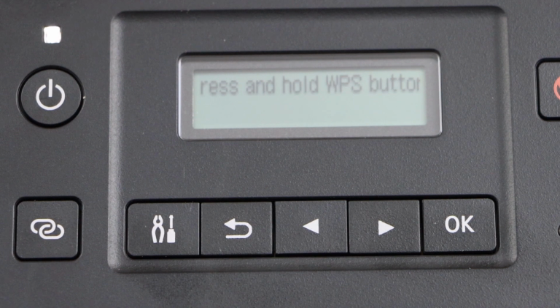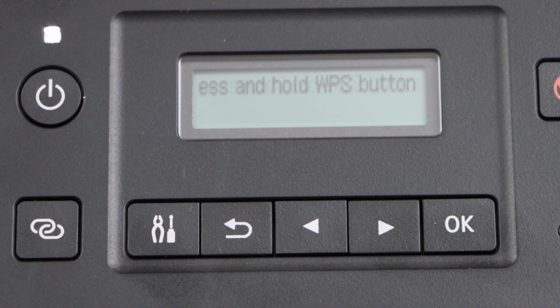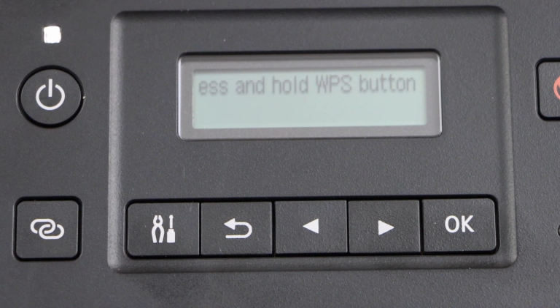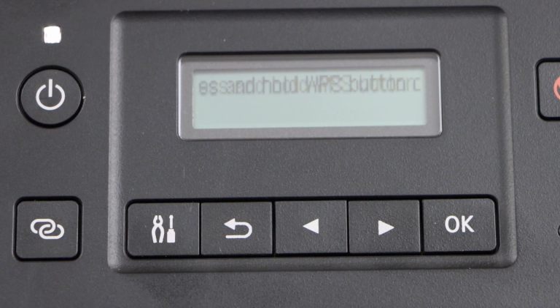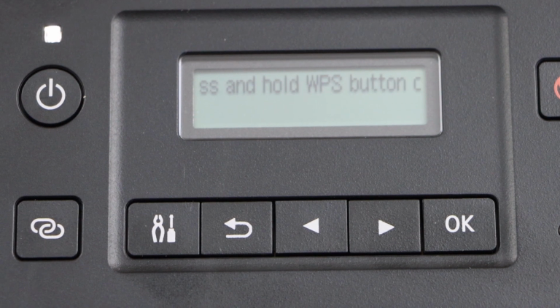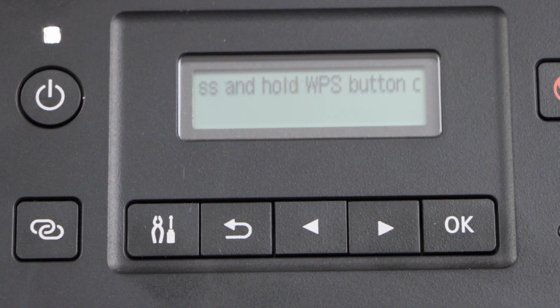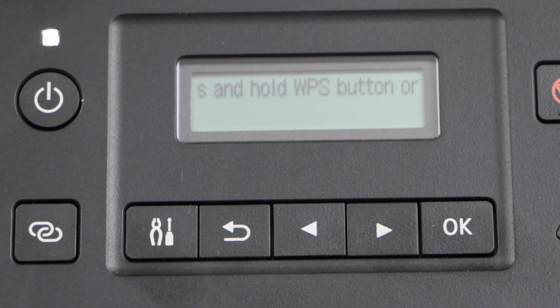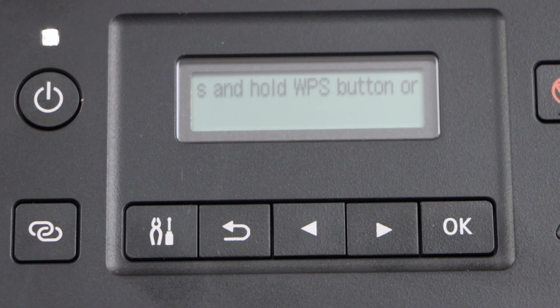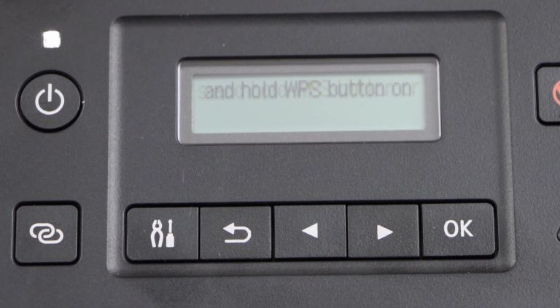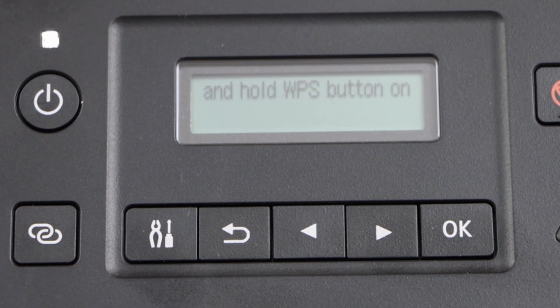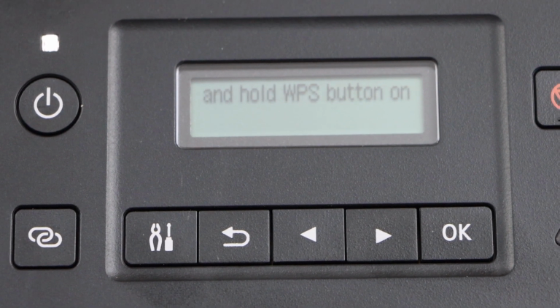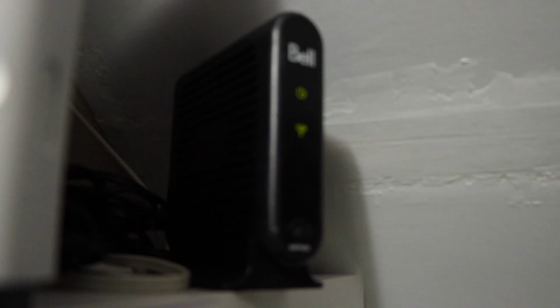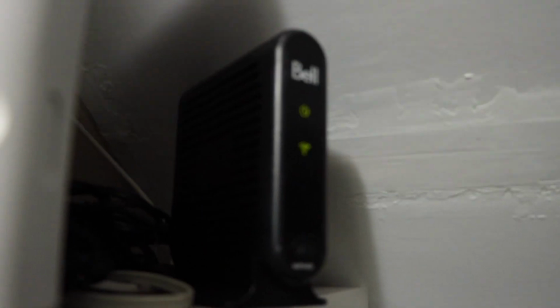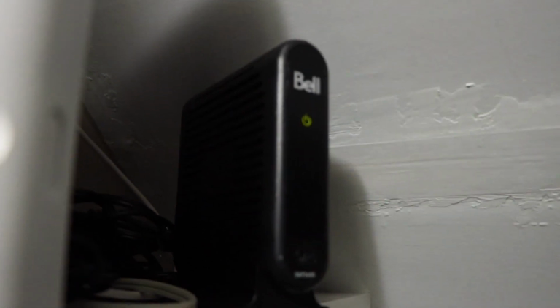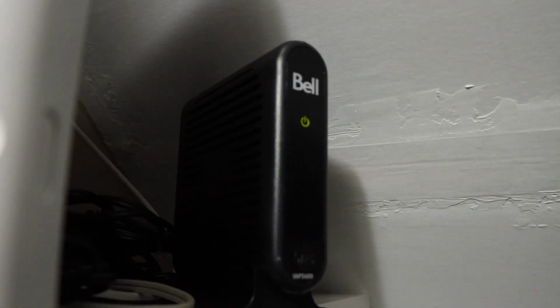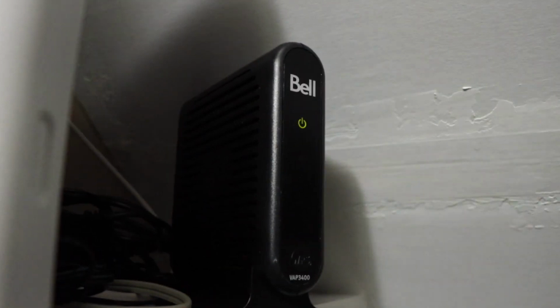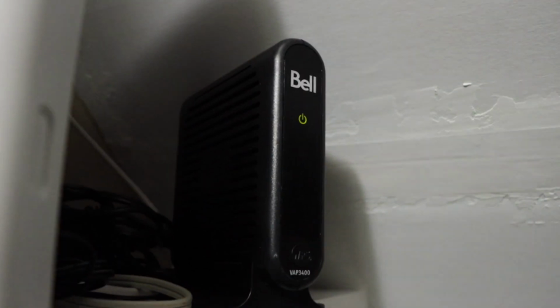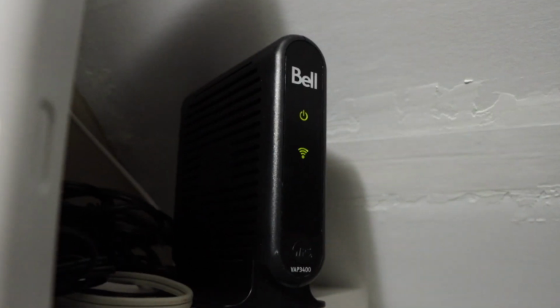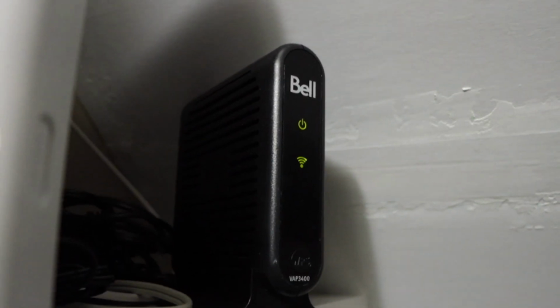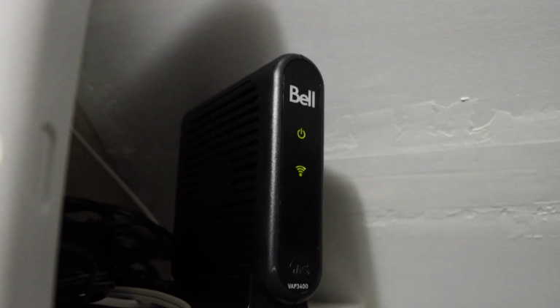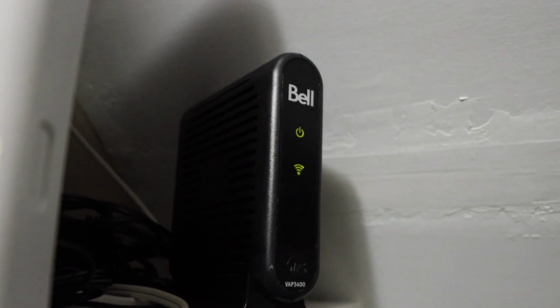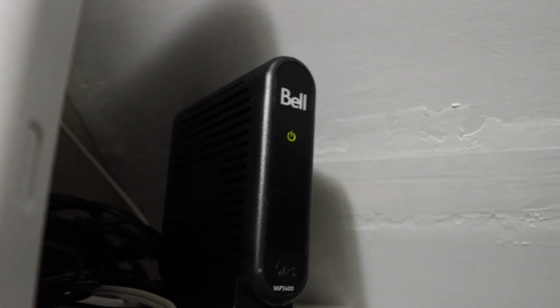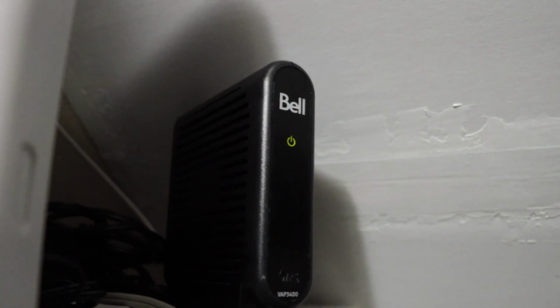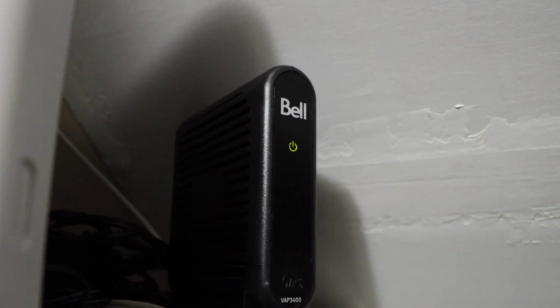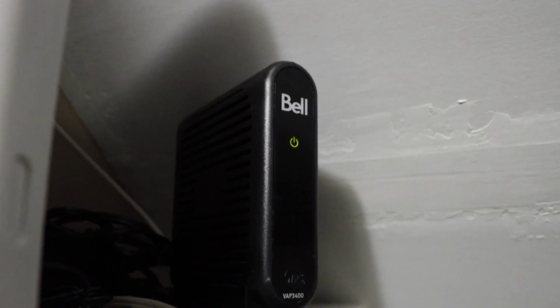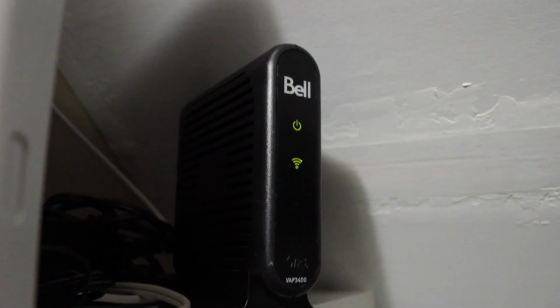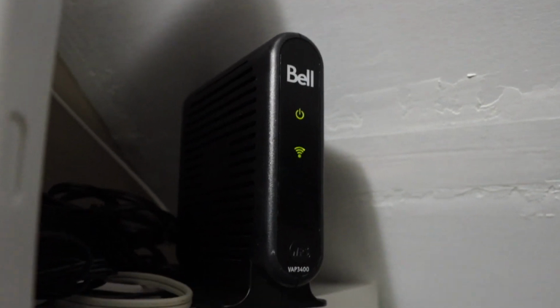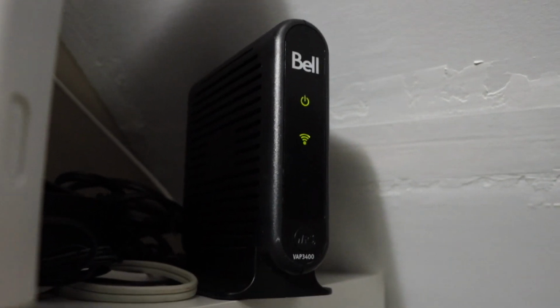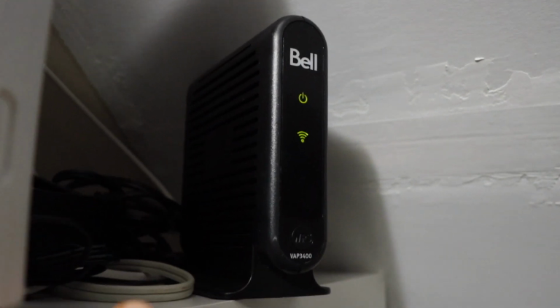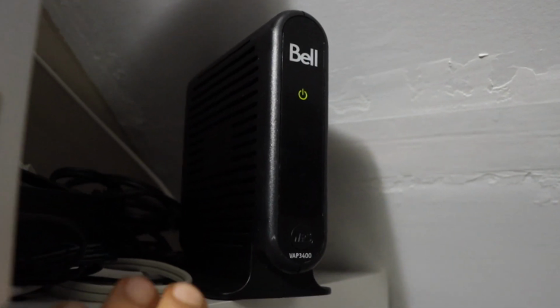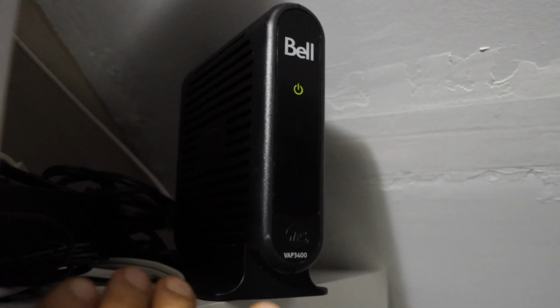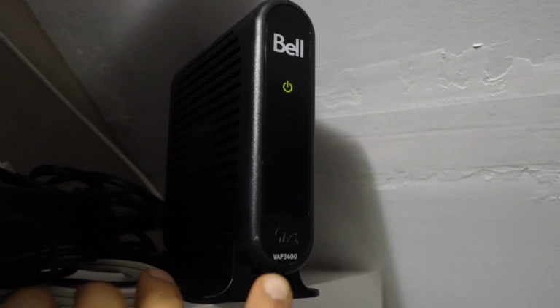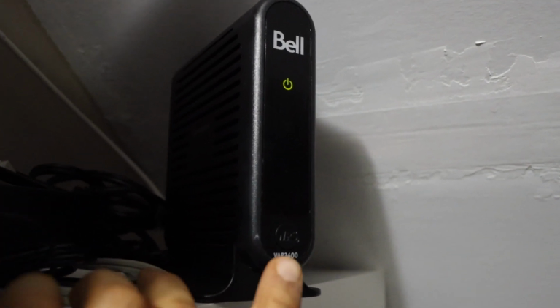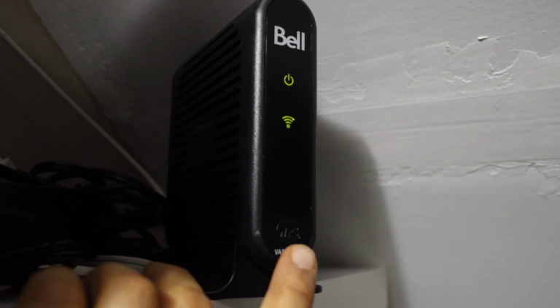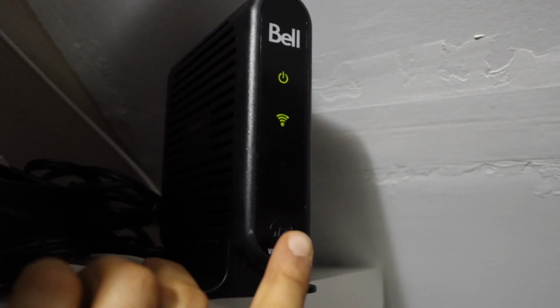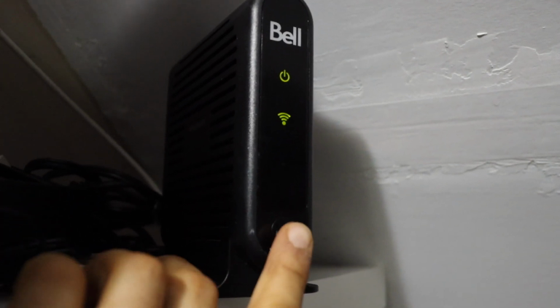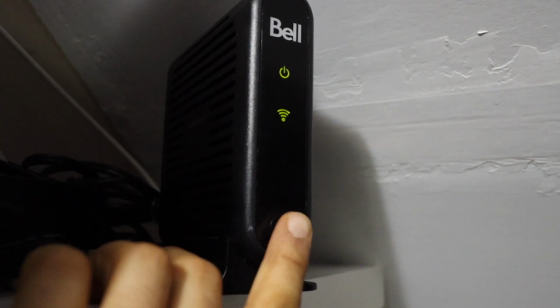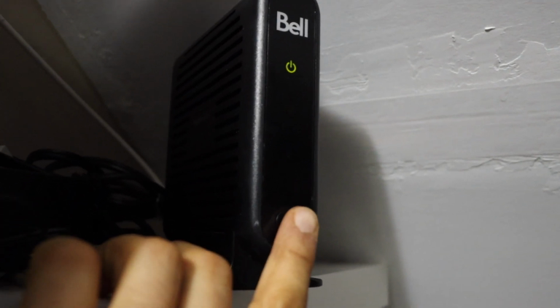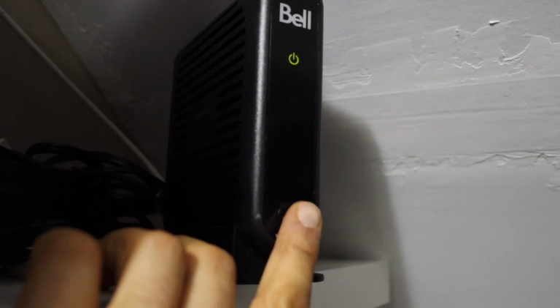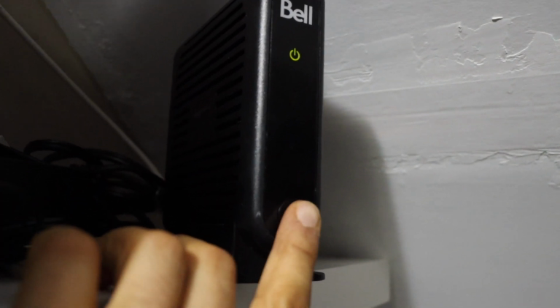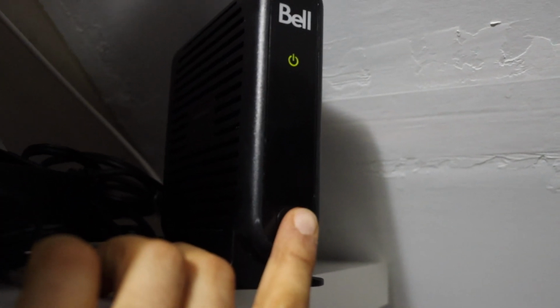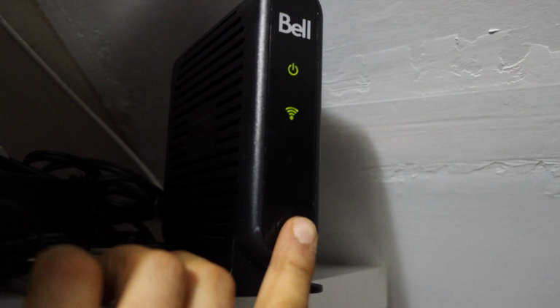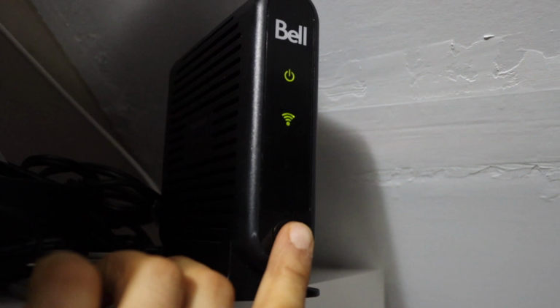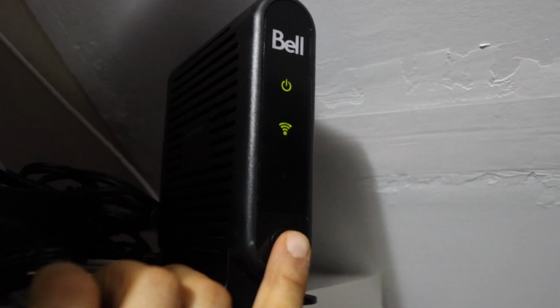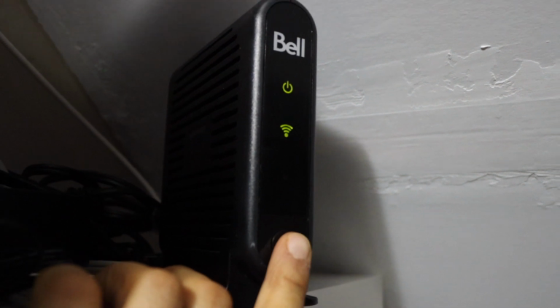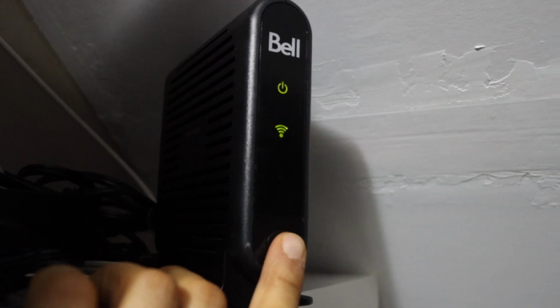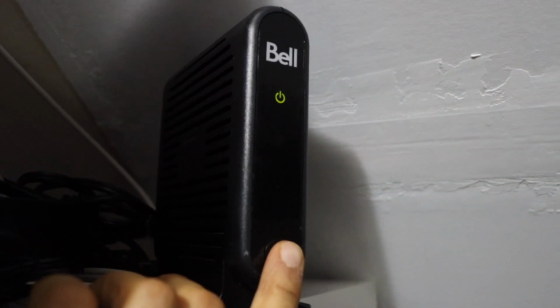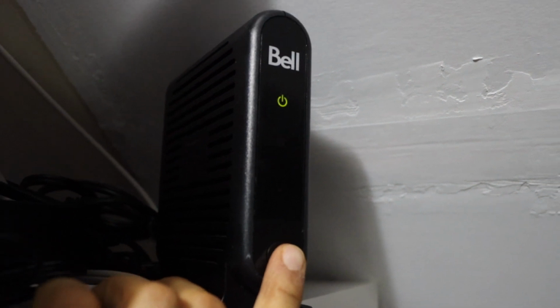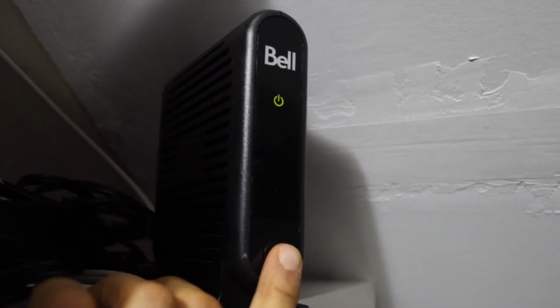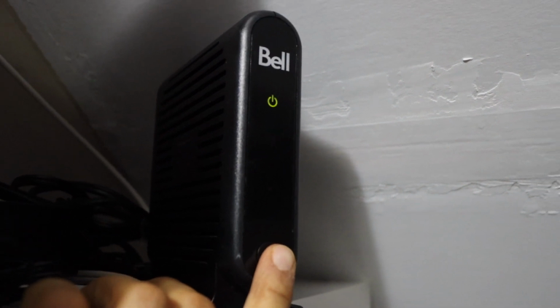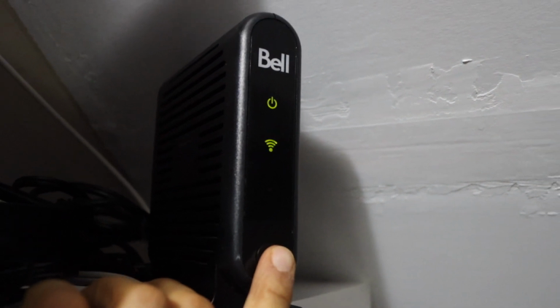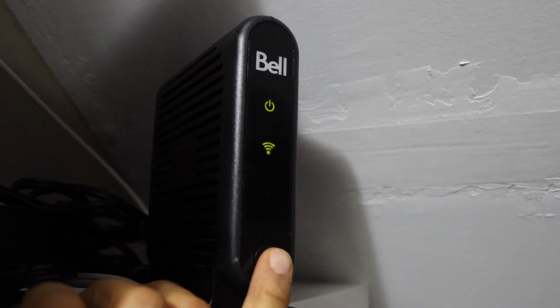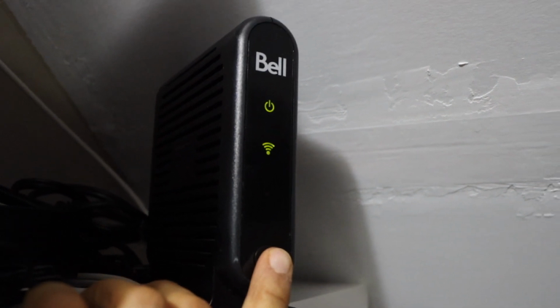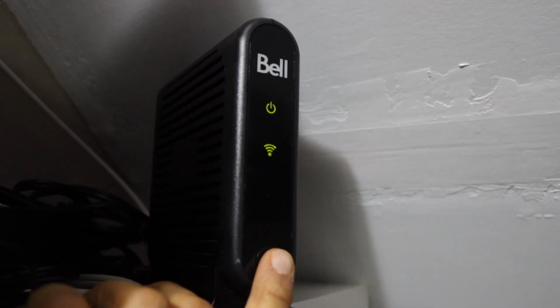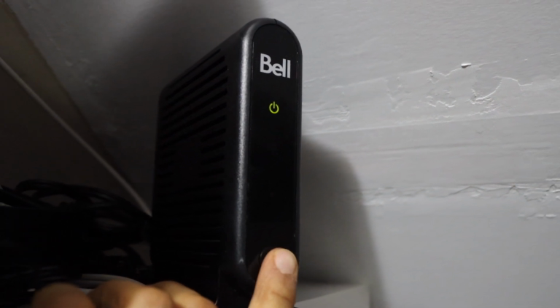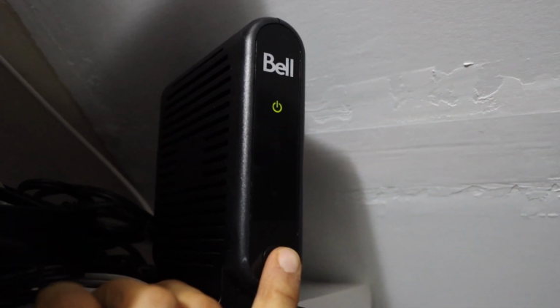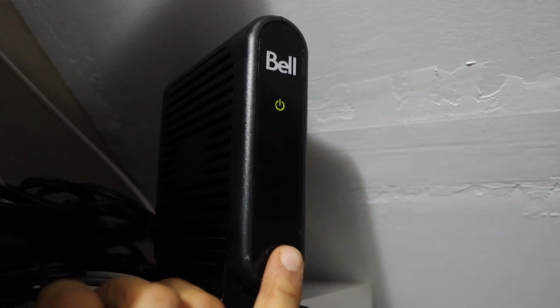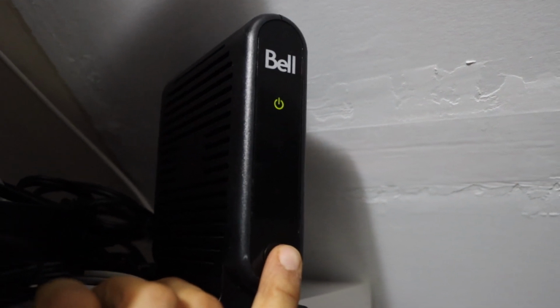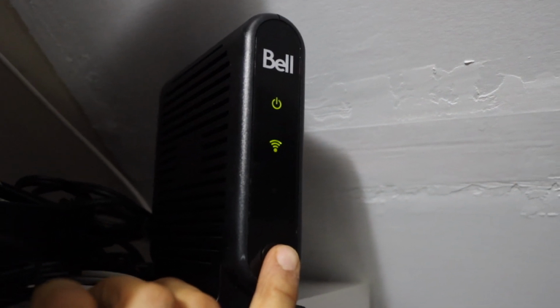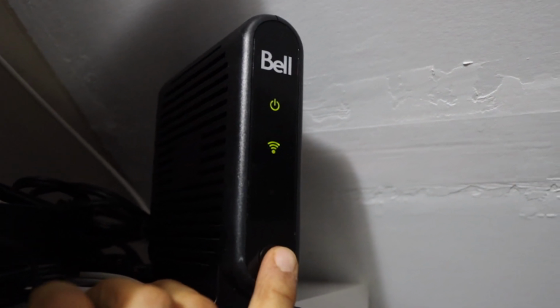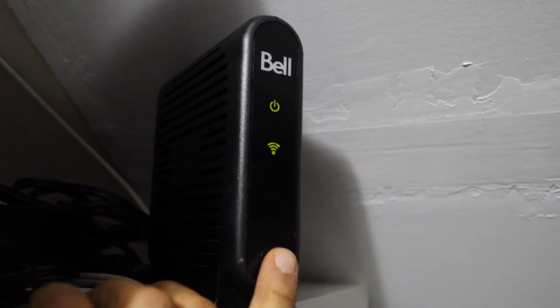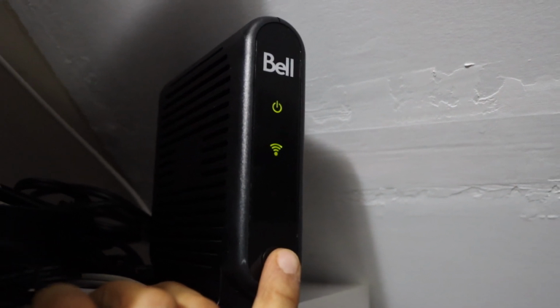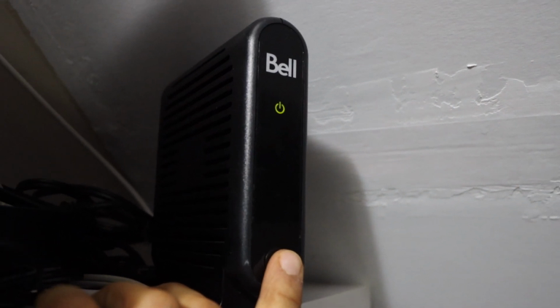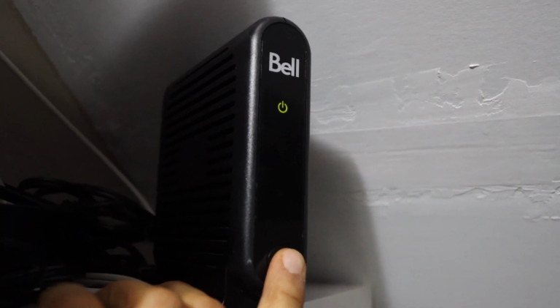If your router has a WPS button, press and hold it for five seconds and then release it.